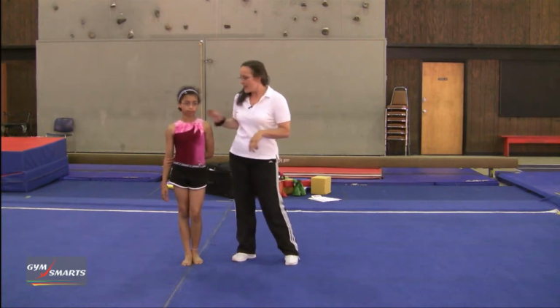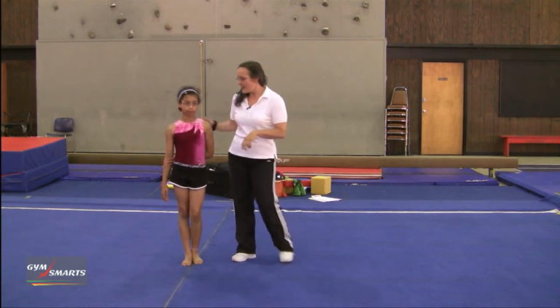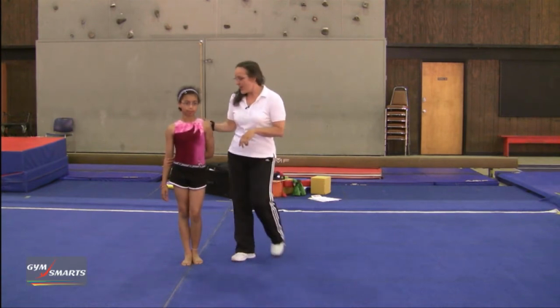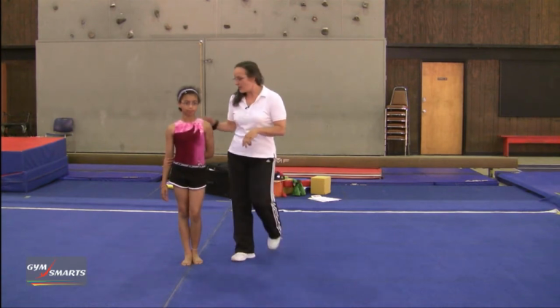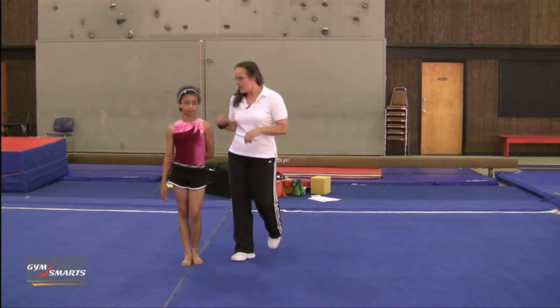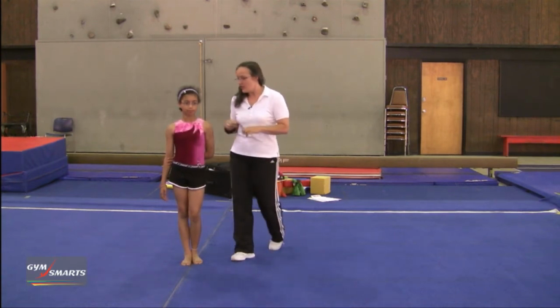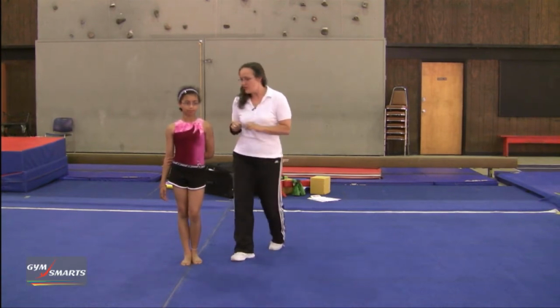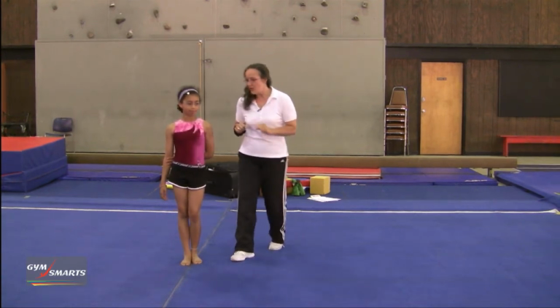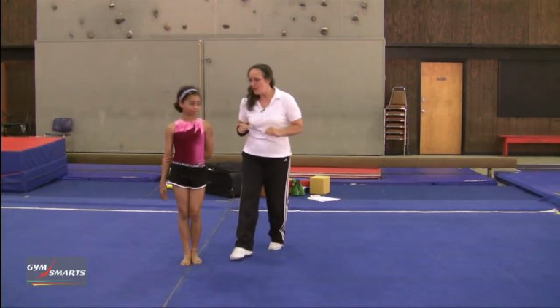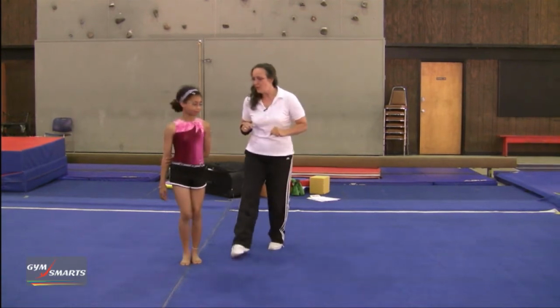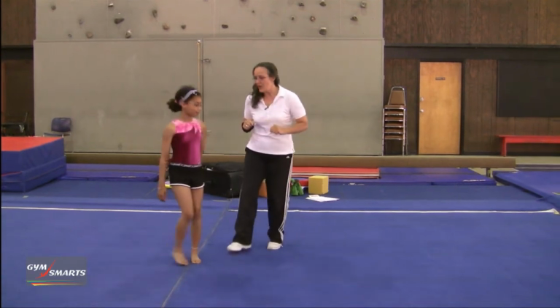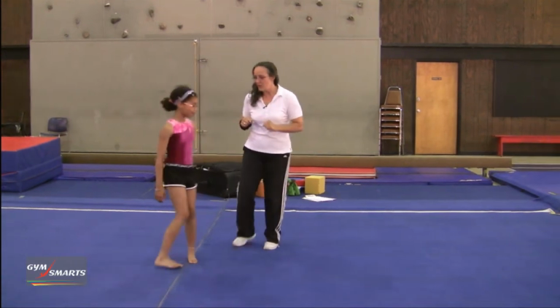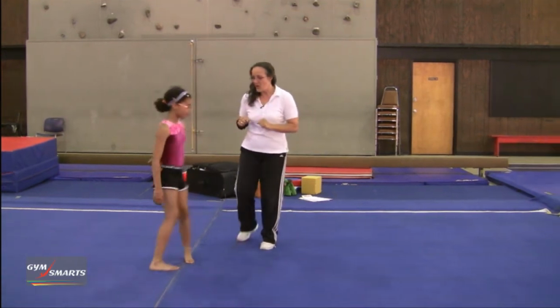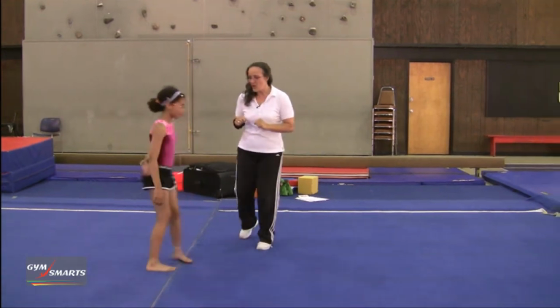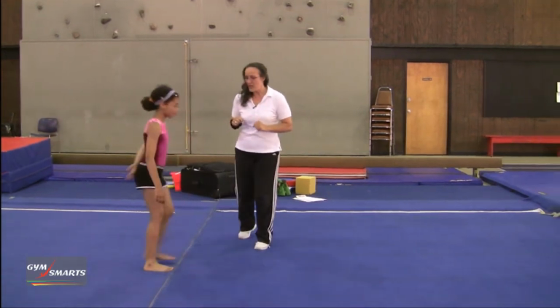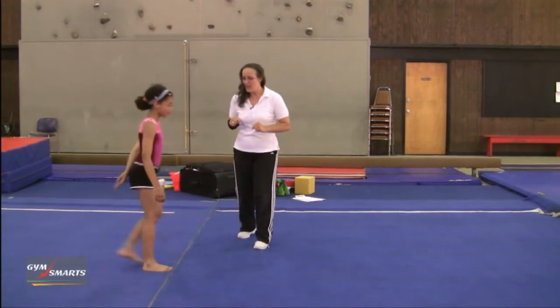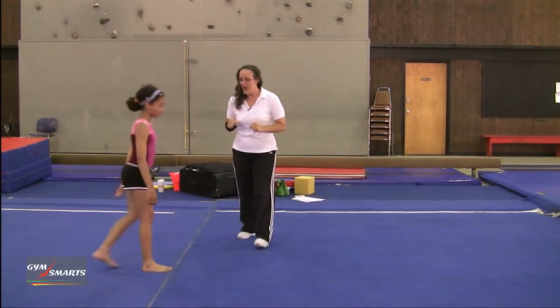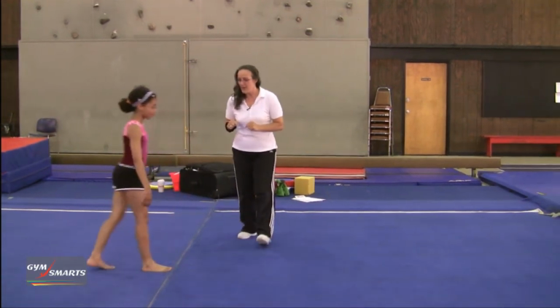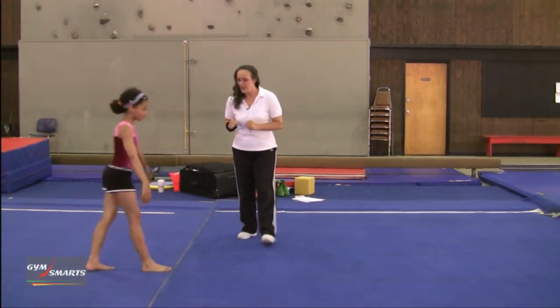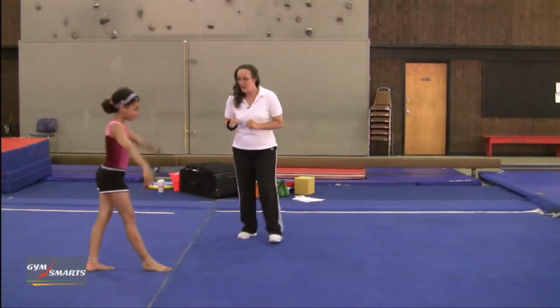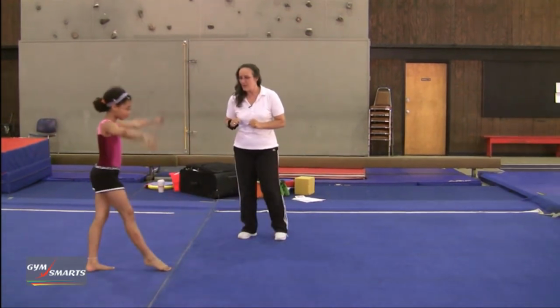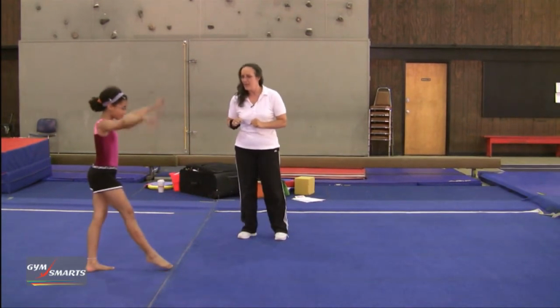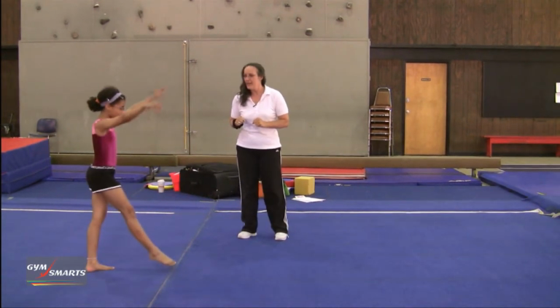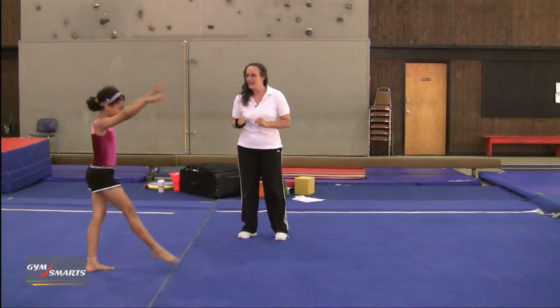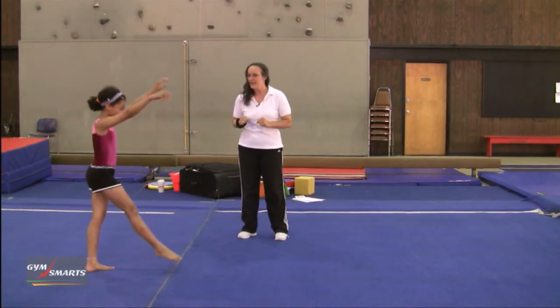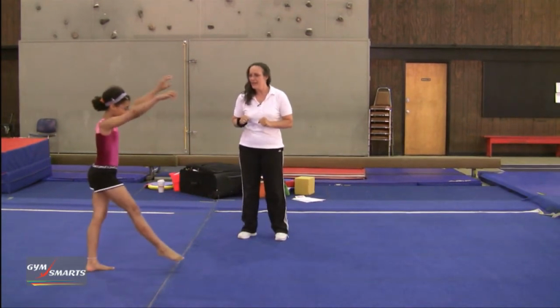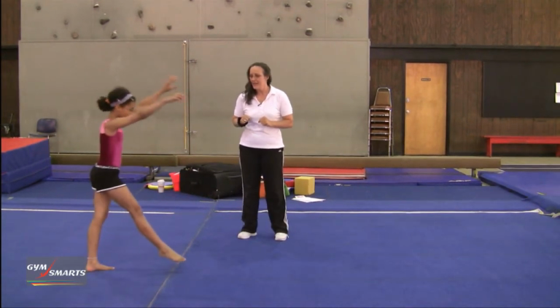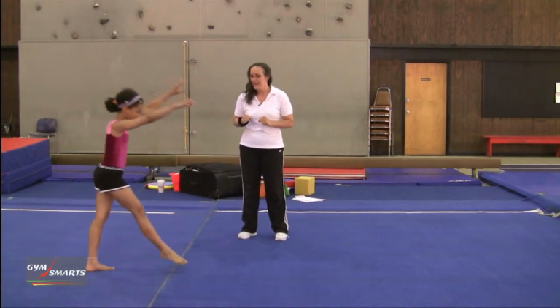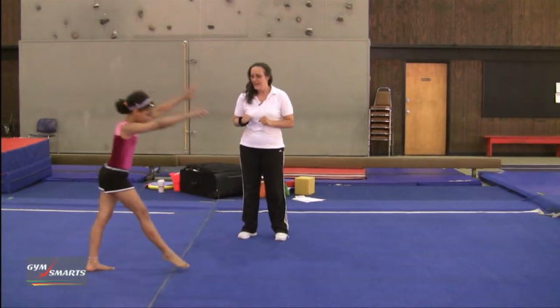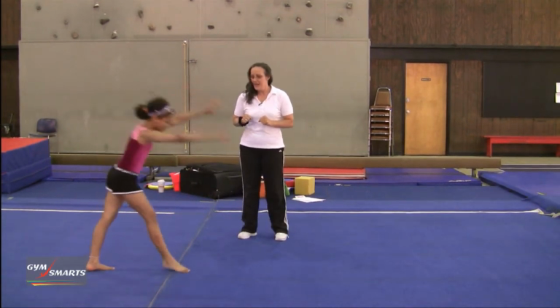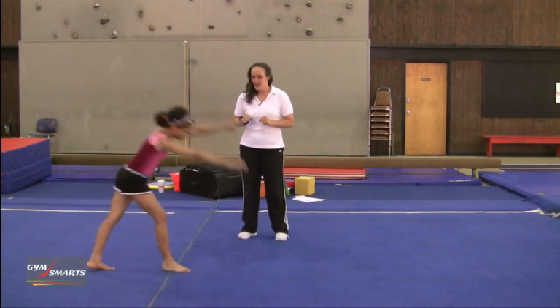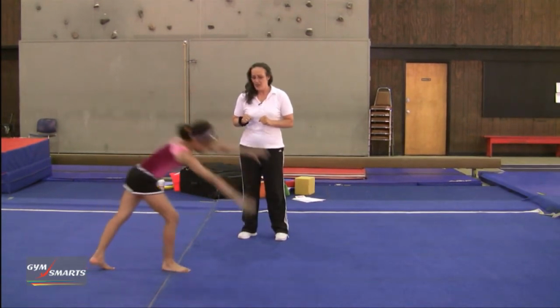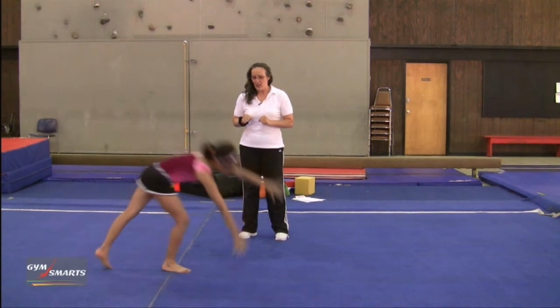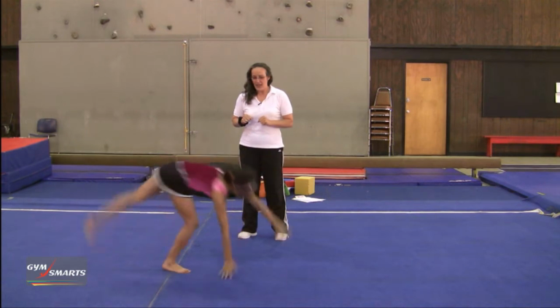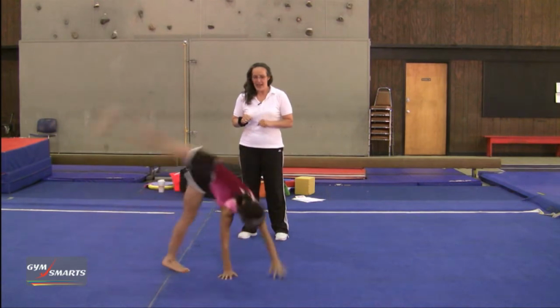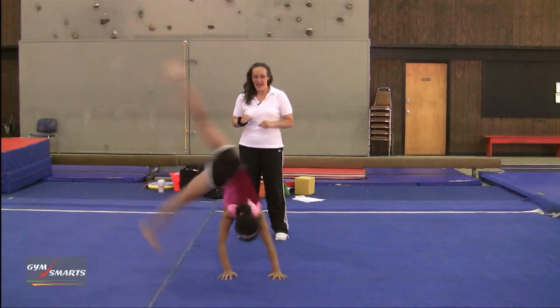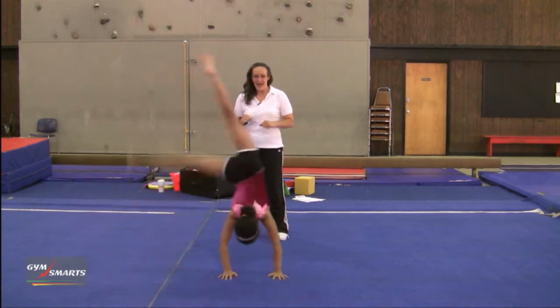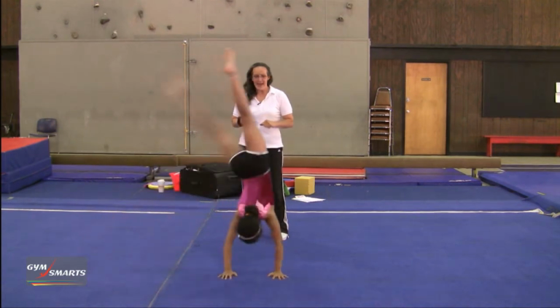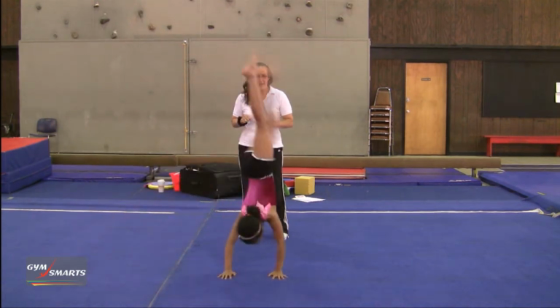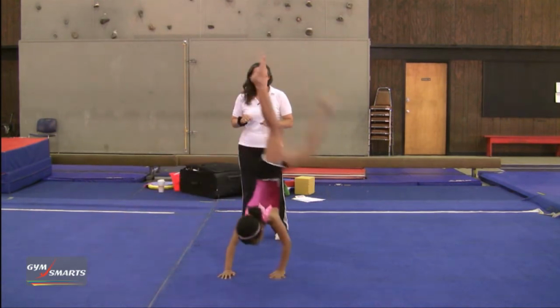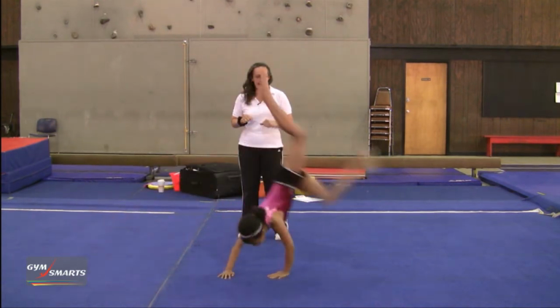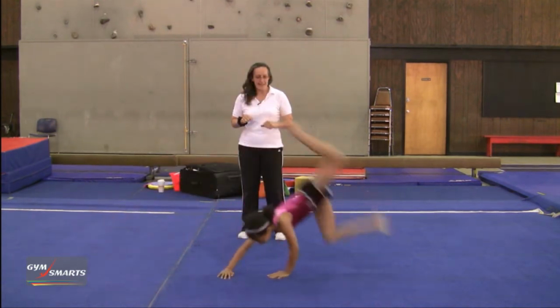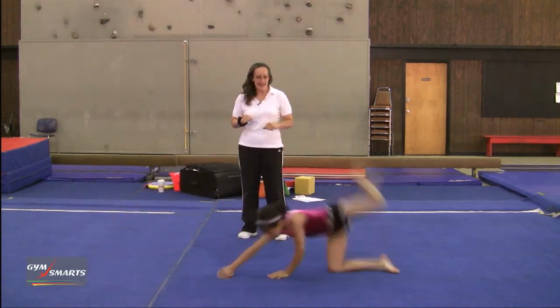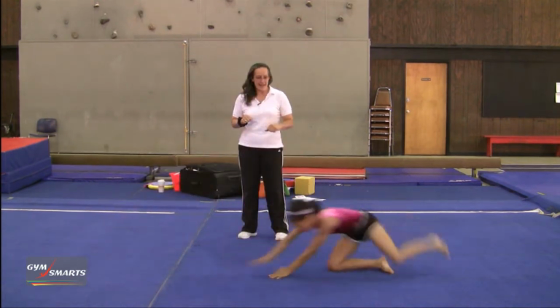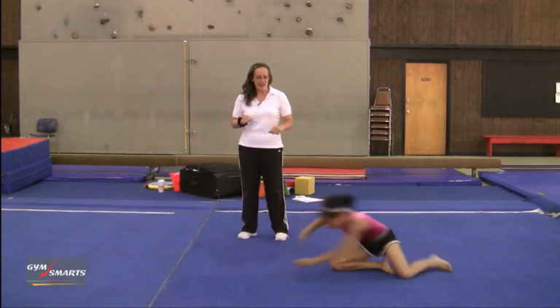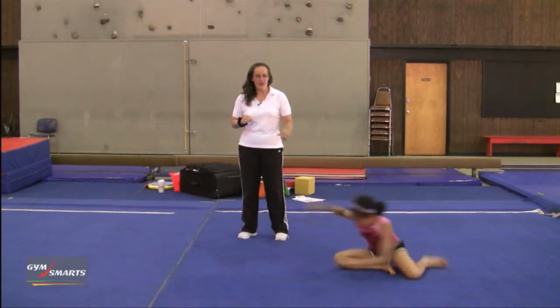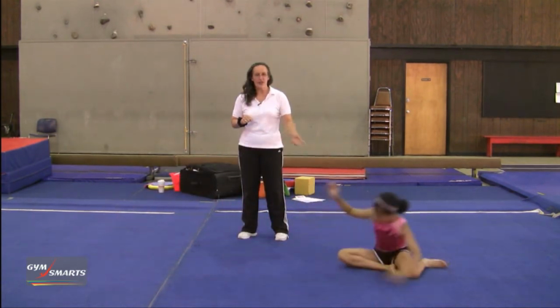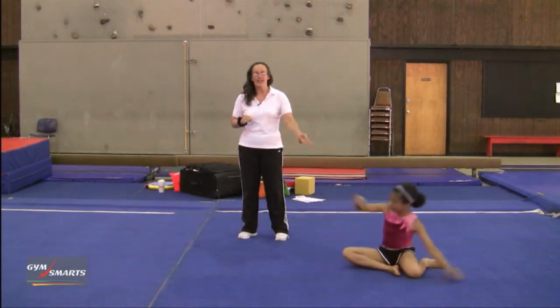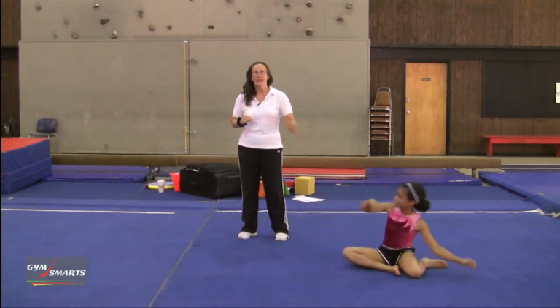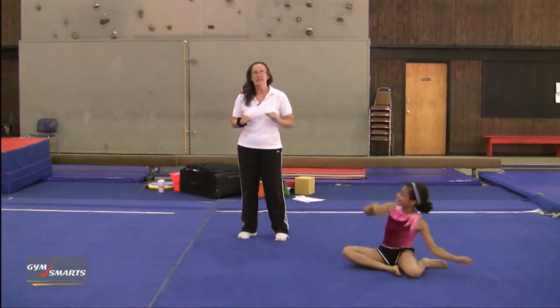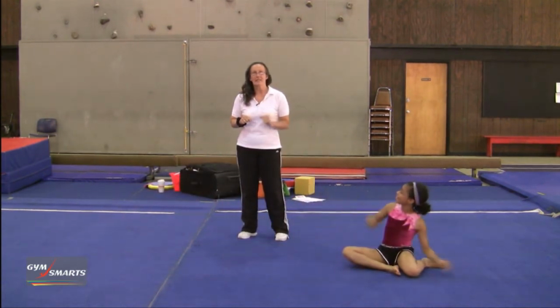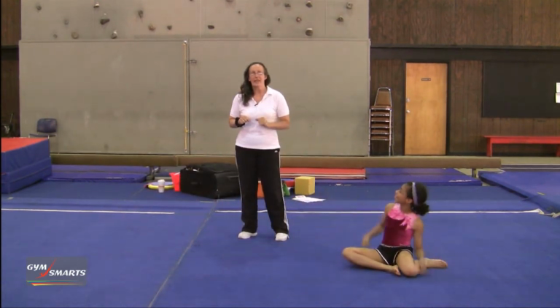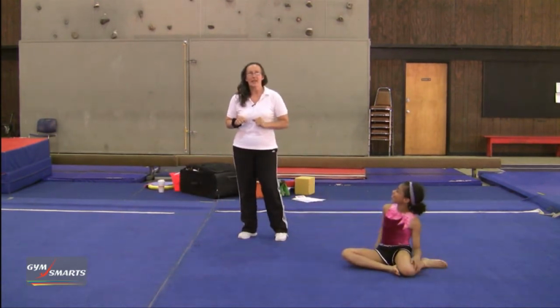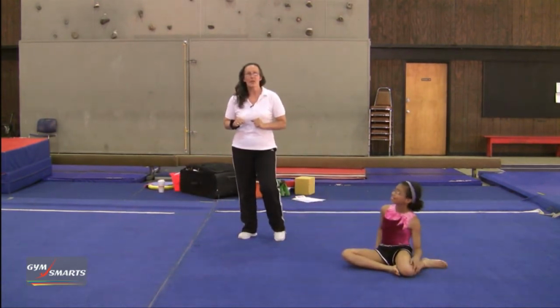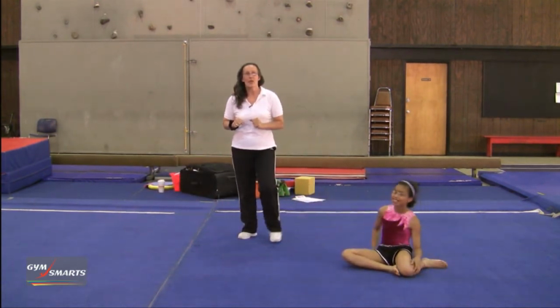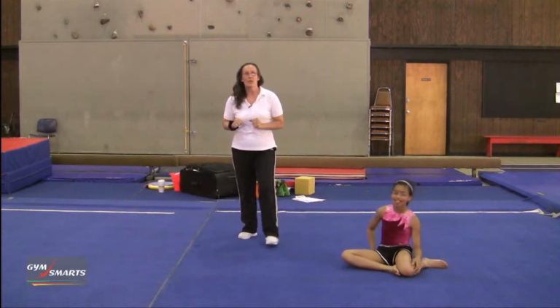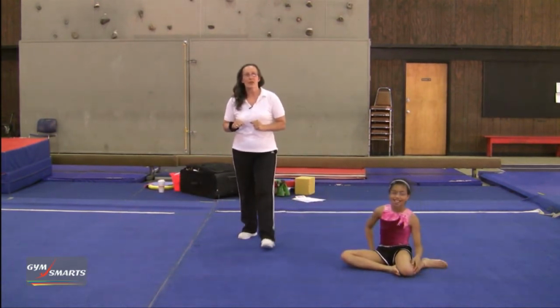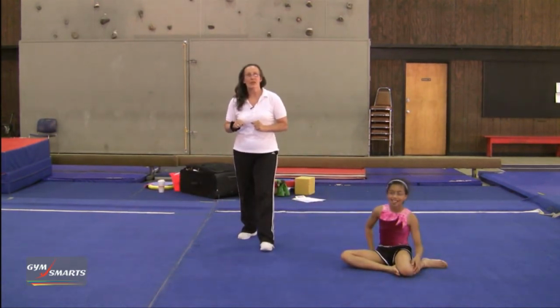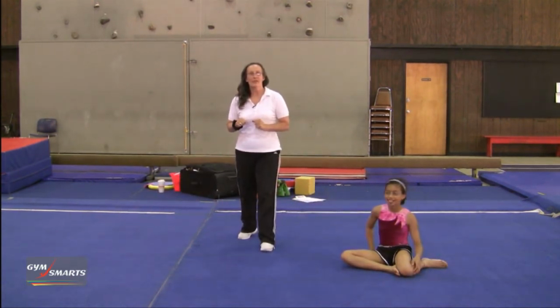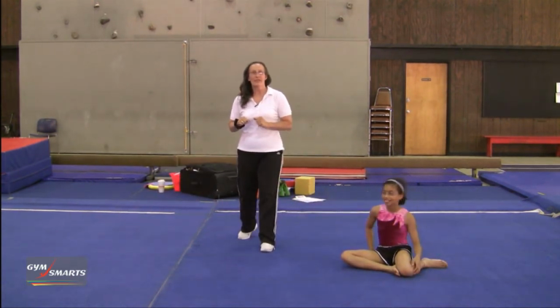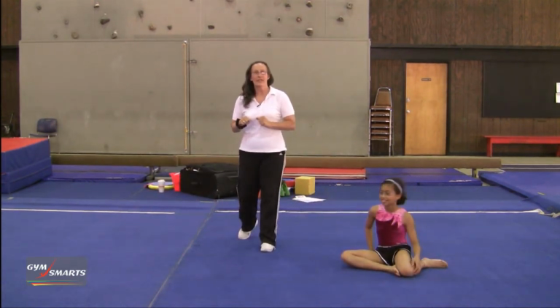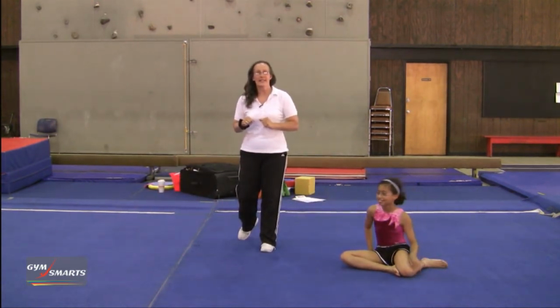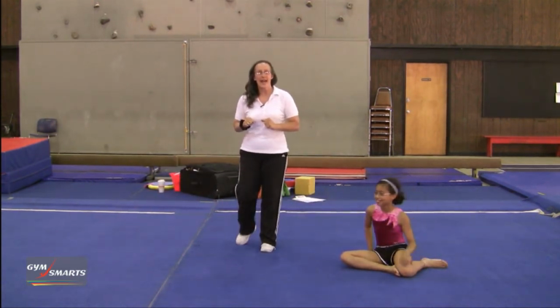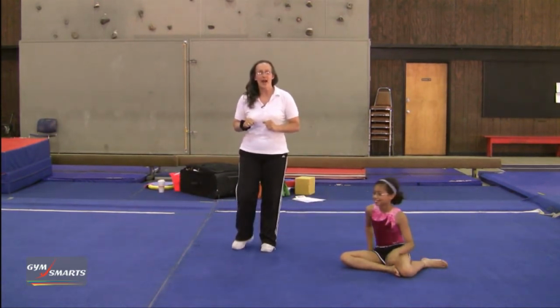And Catherine, can you show them what I'm talking about real quick? They'll land on their knees and they won't bring their feet down.